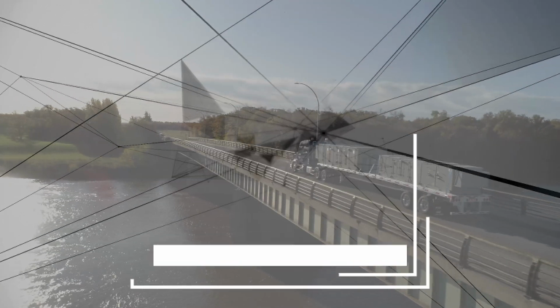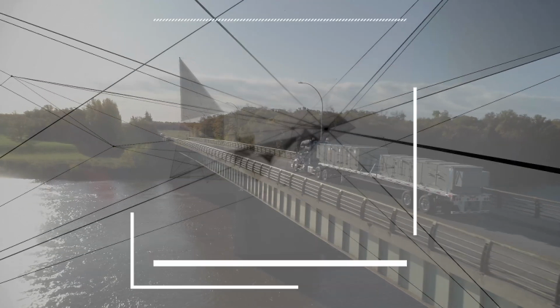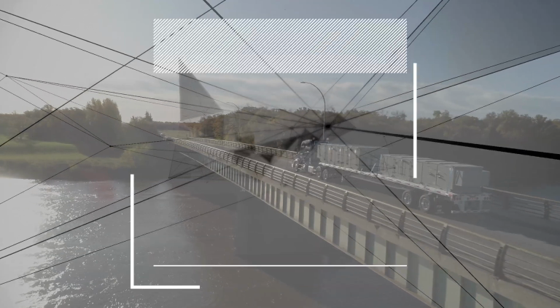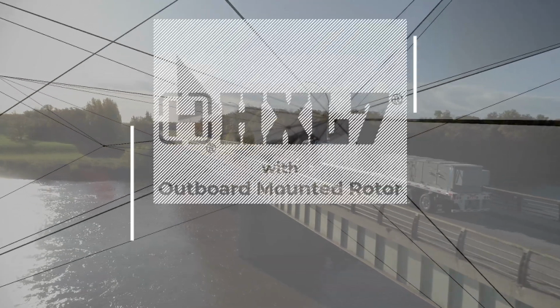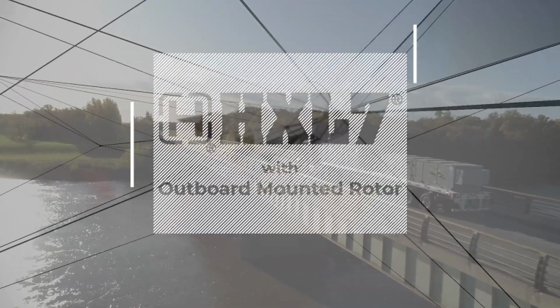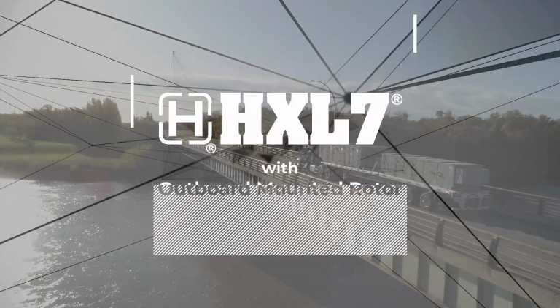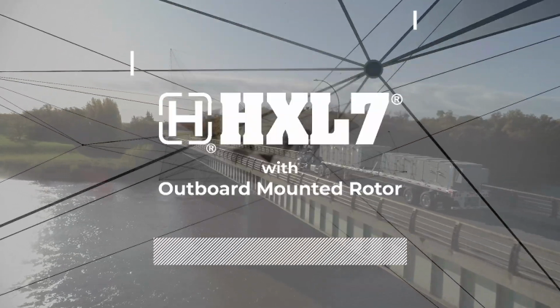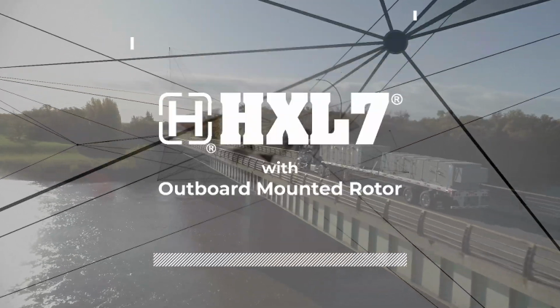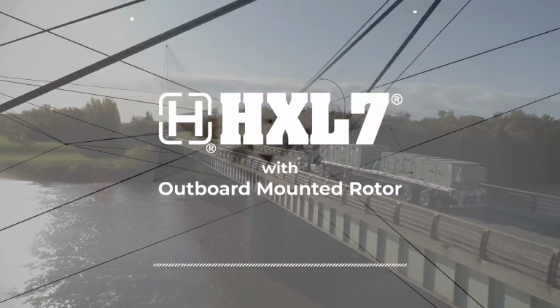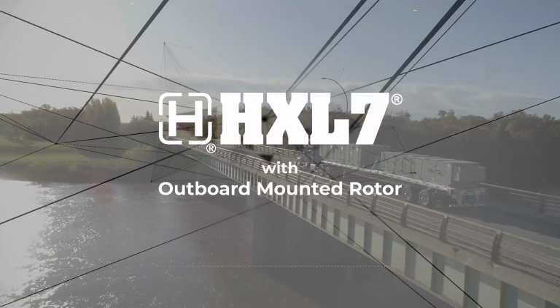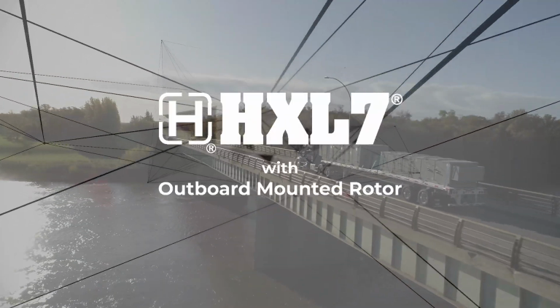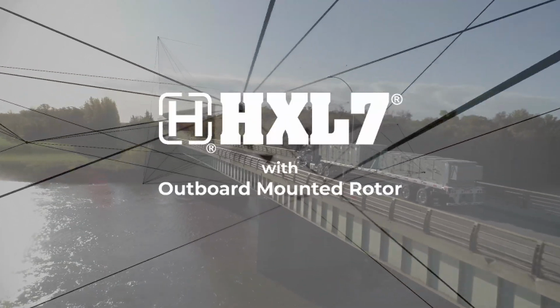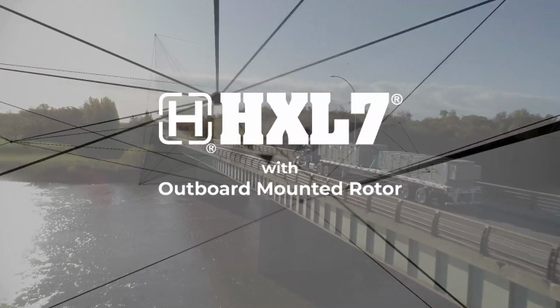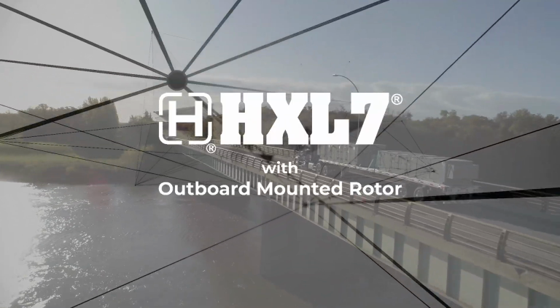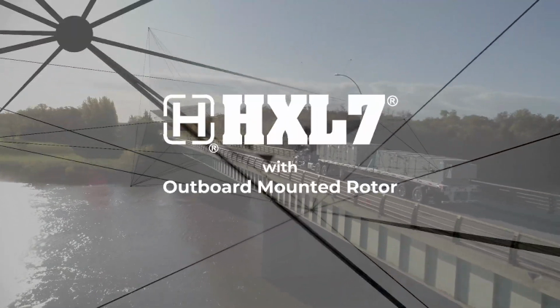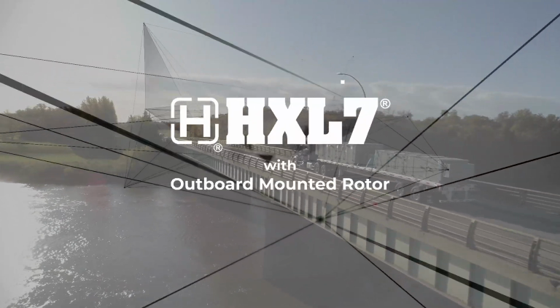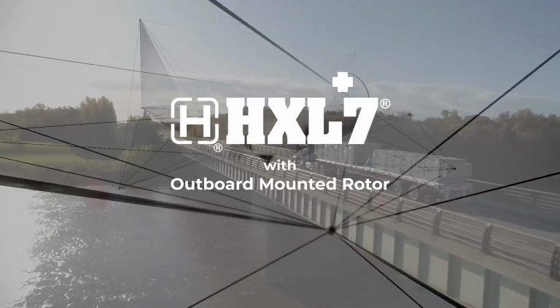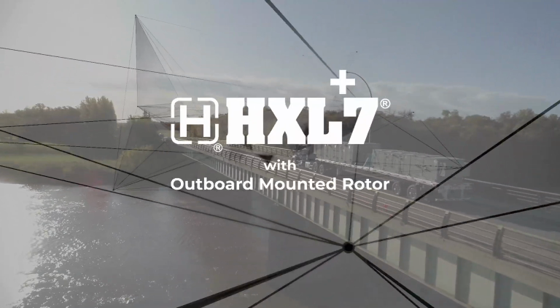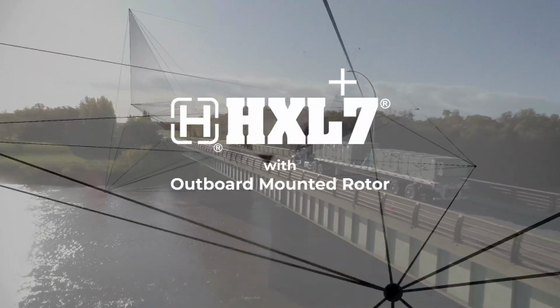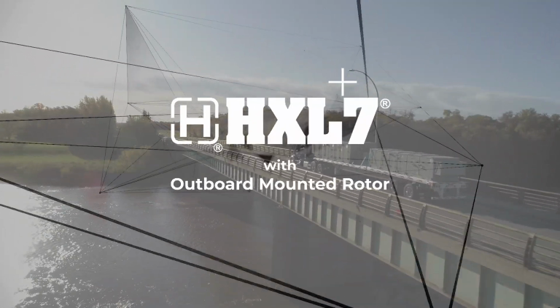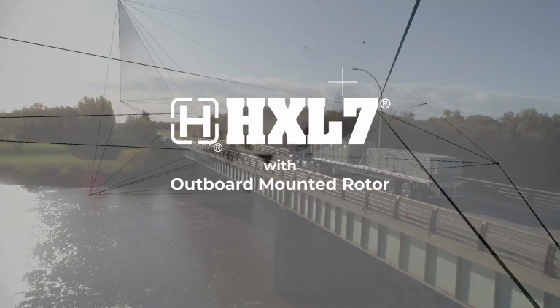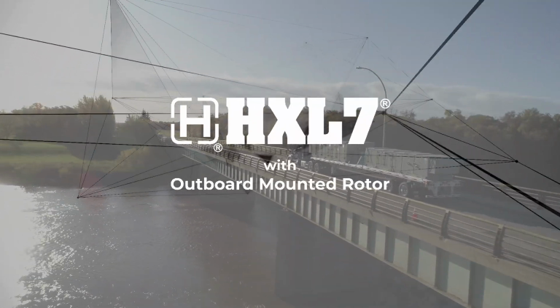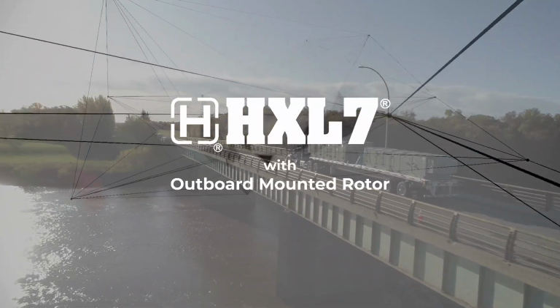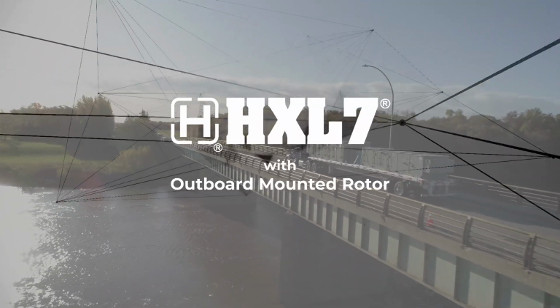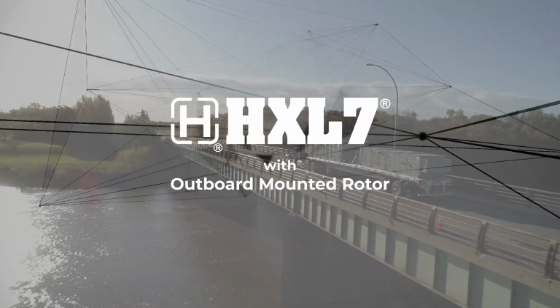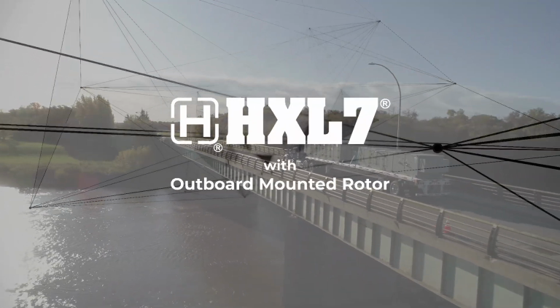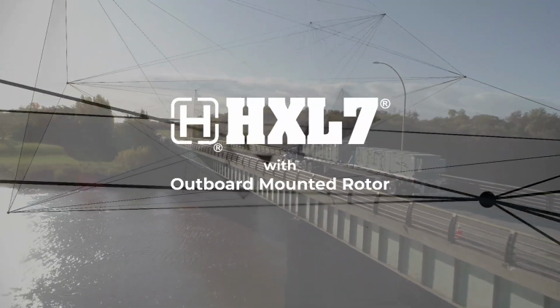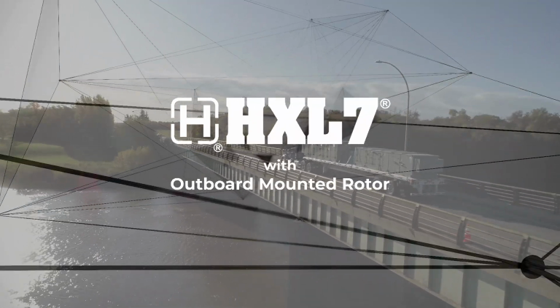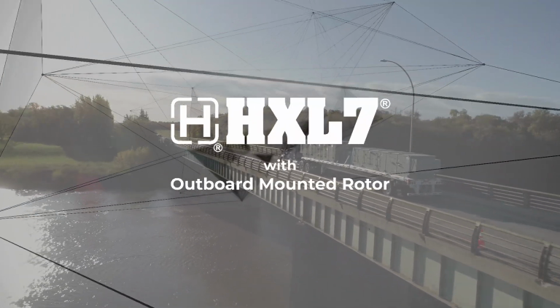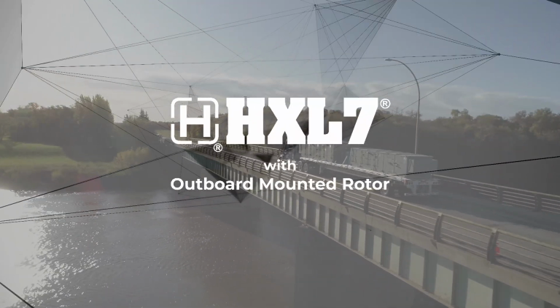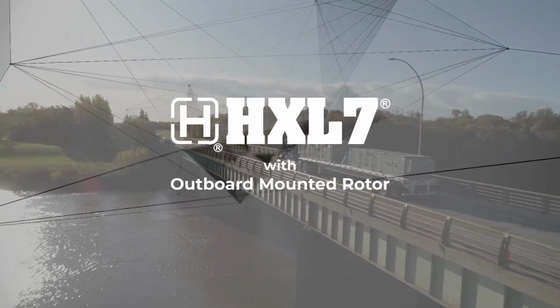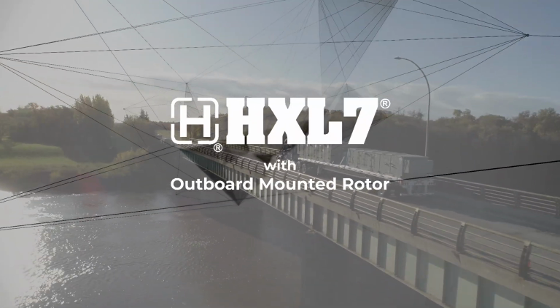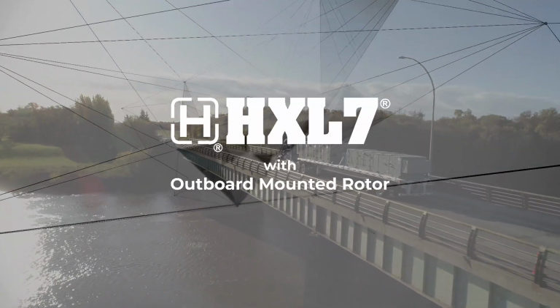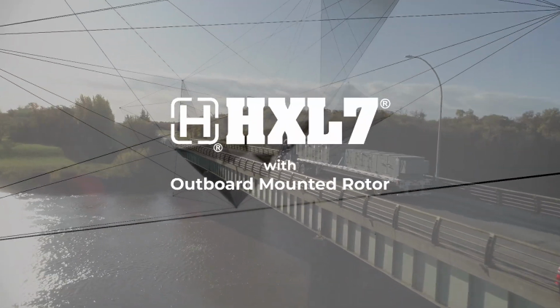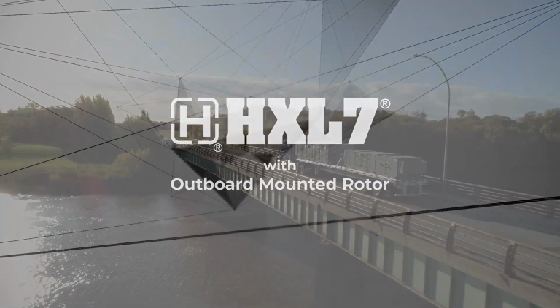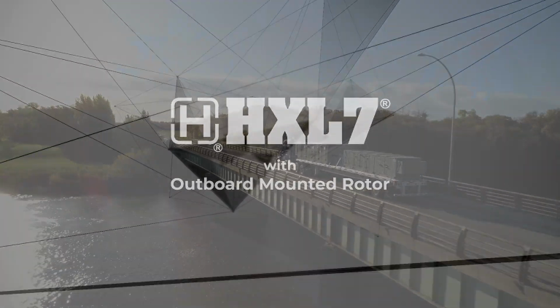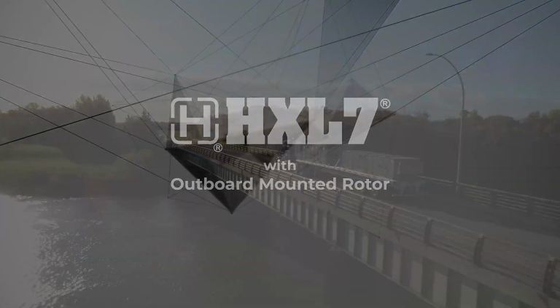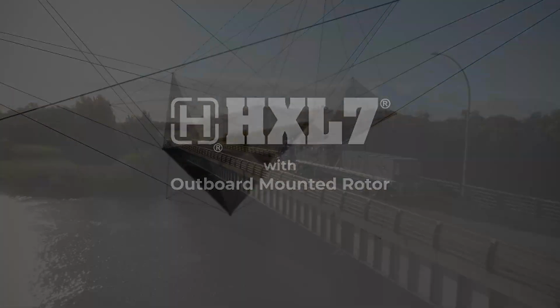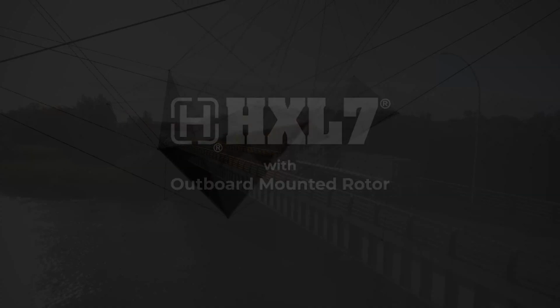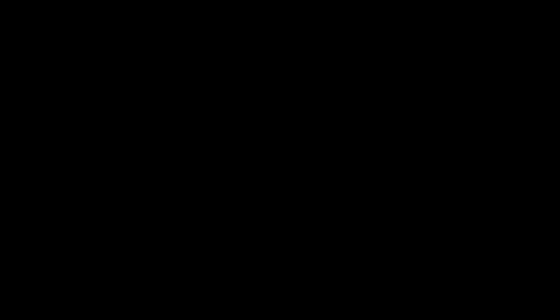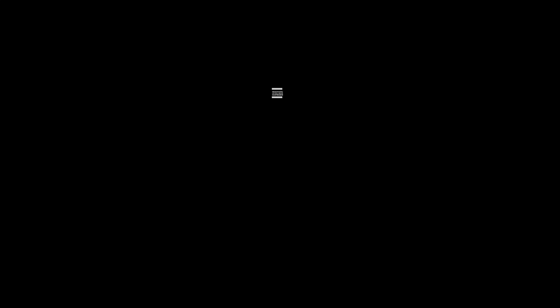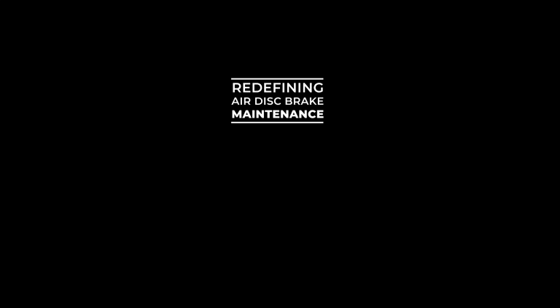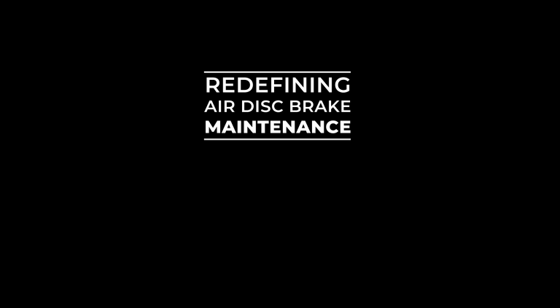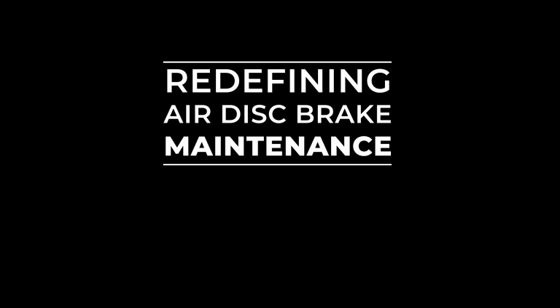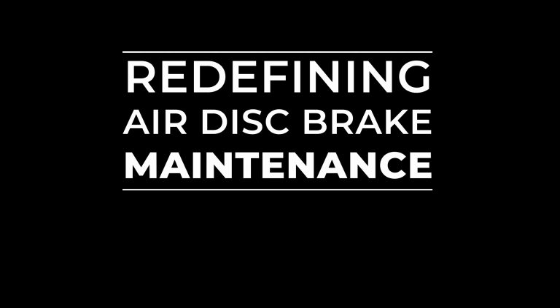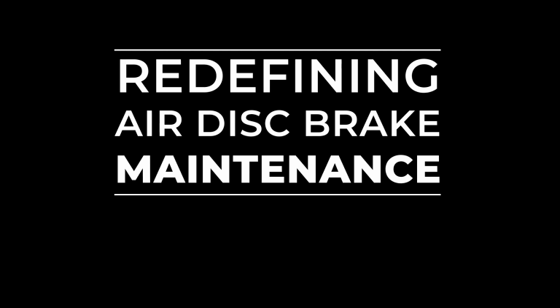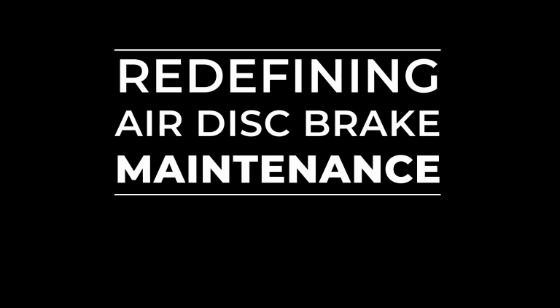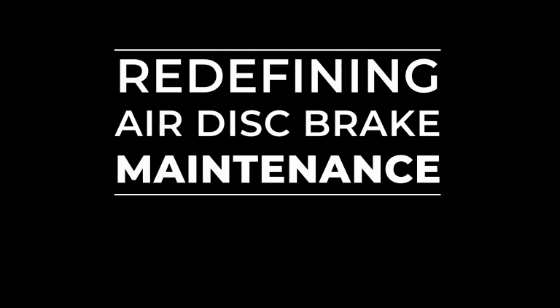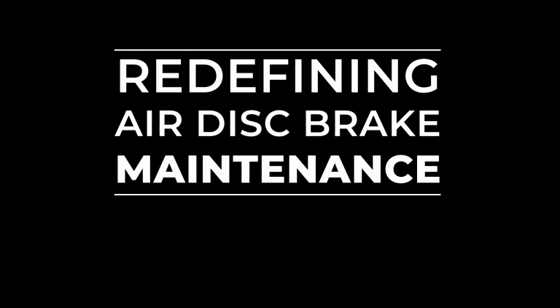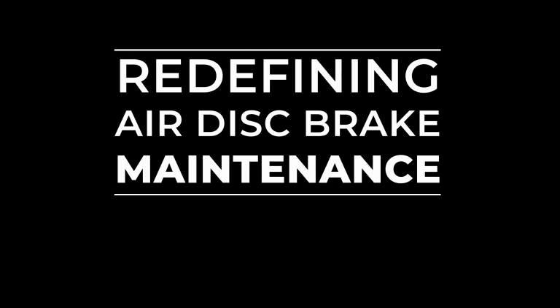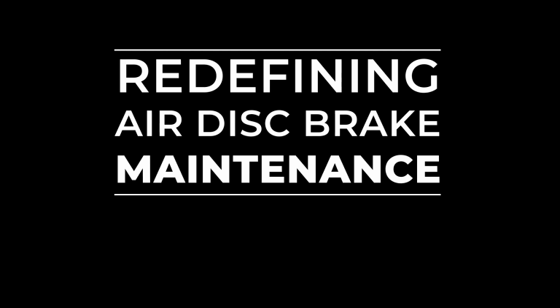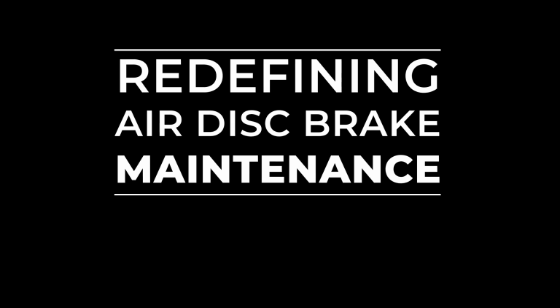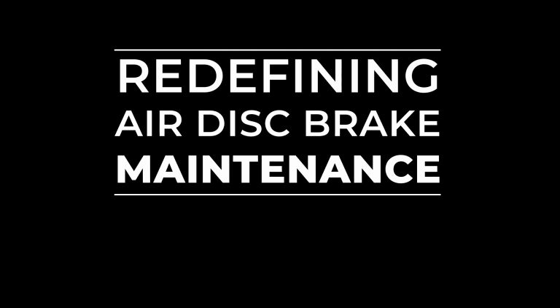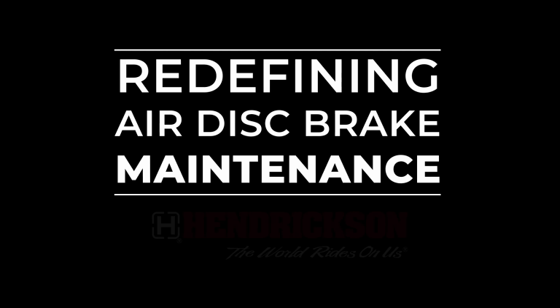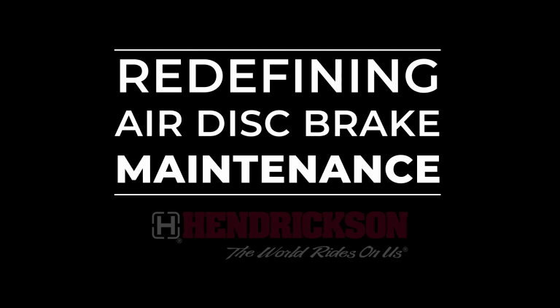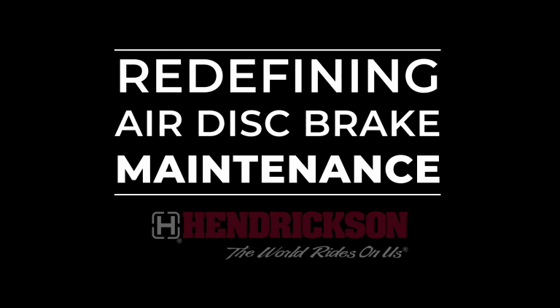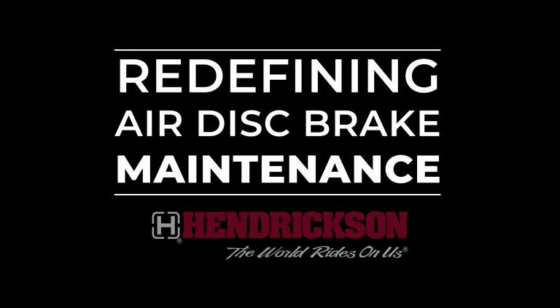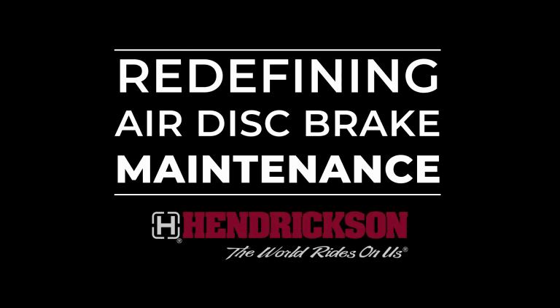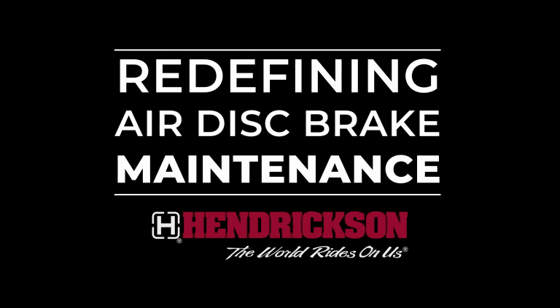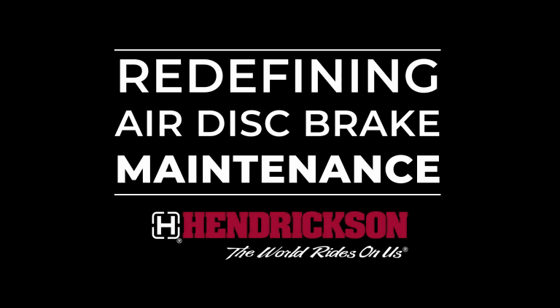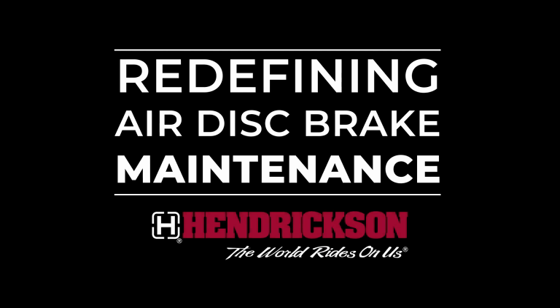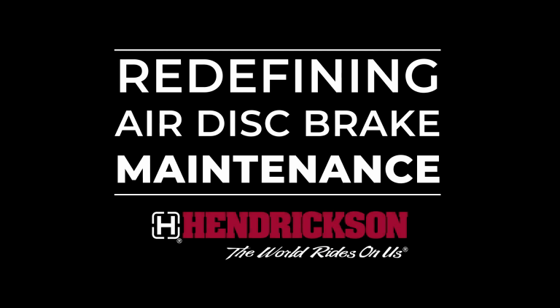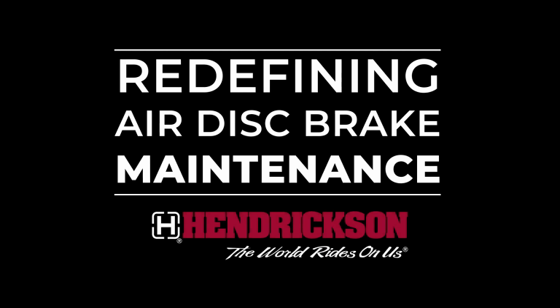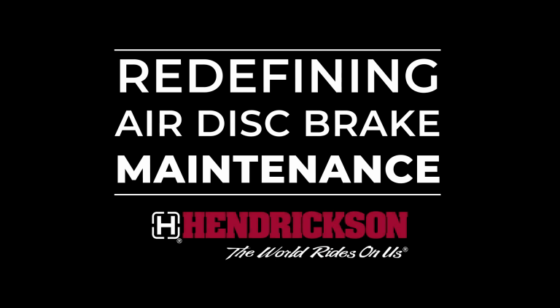HXL7 with outboard mounted rotor — redefining air disc brake maintenance.